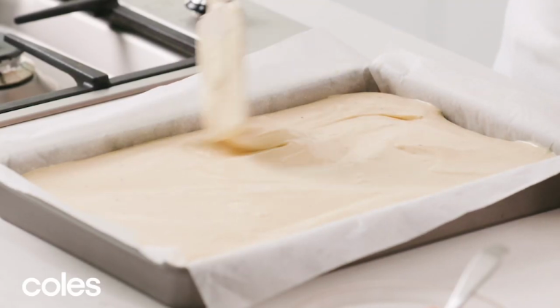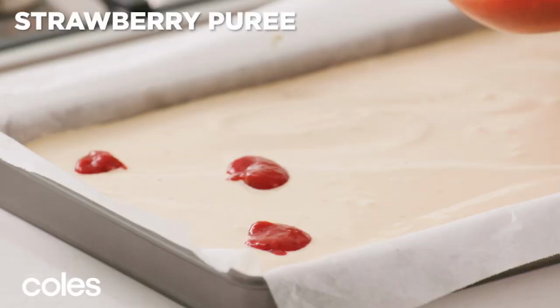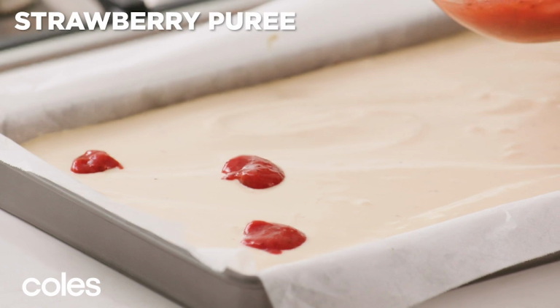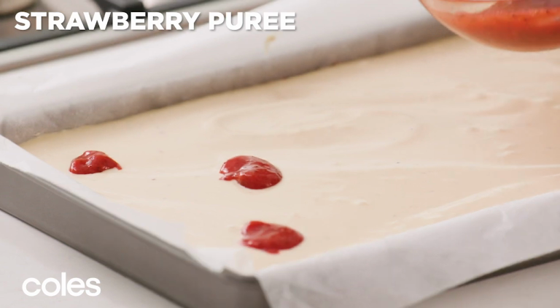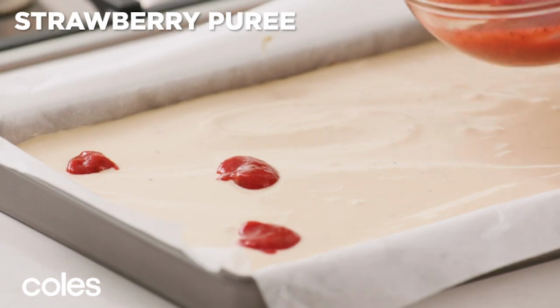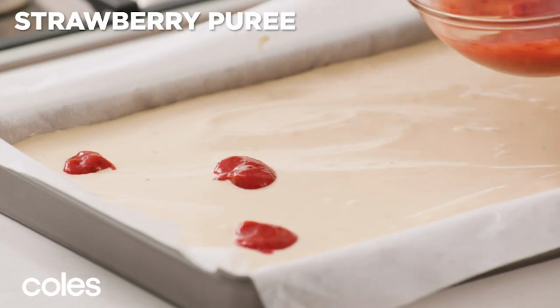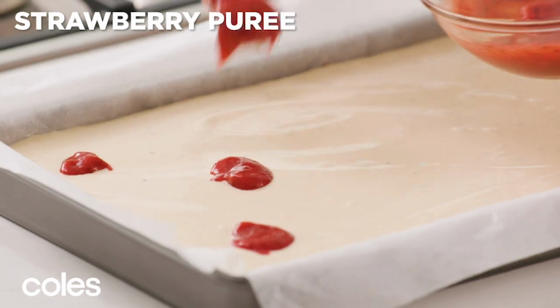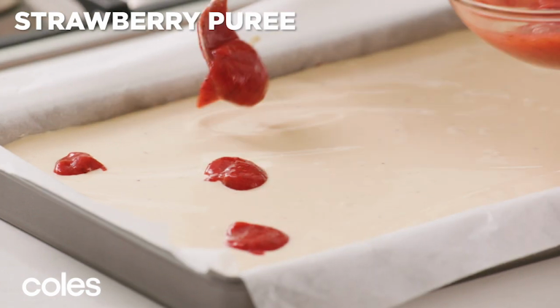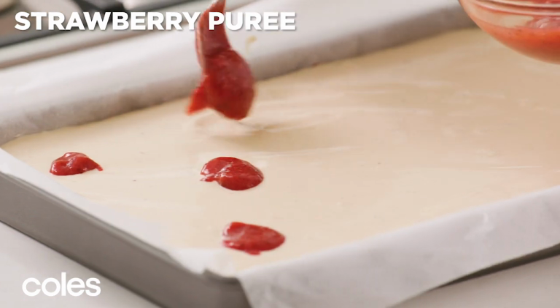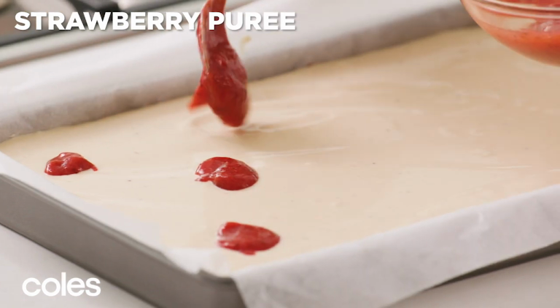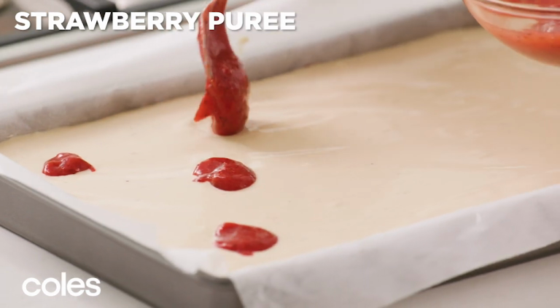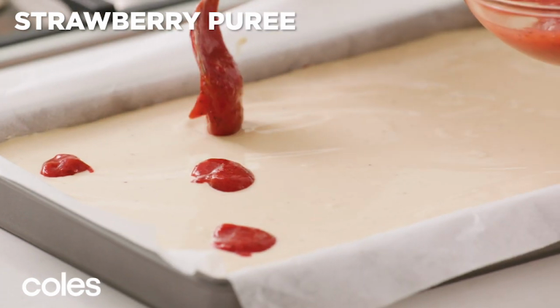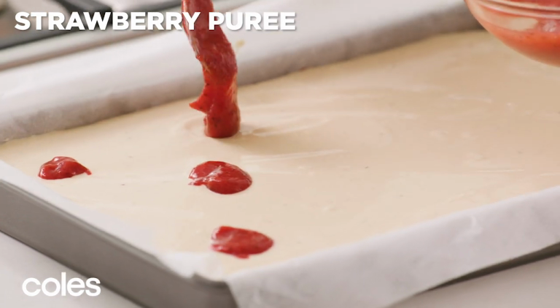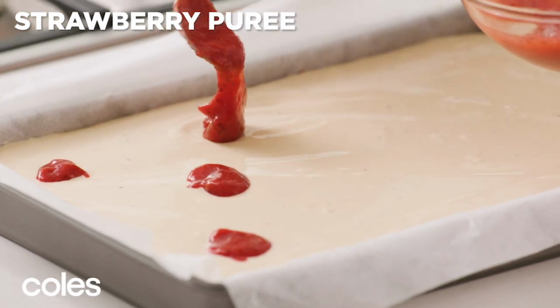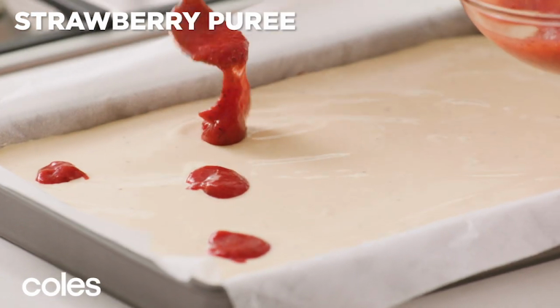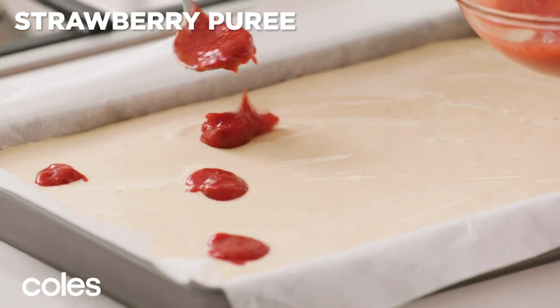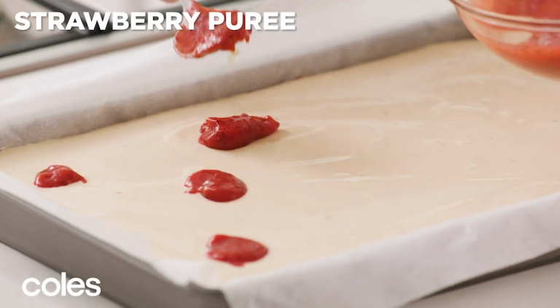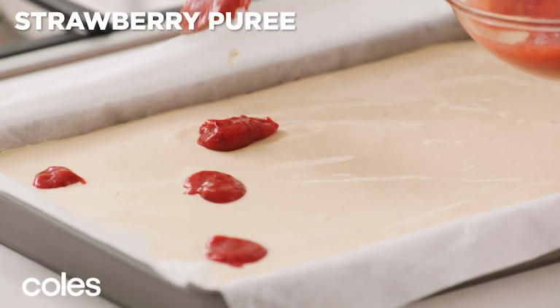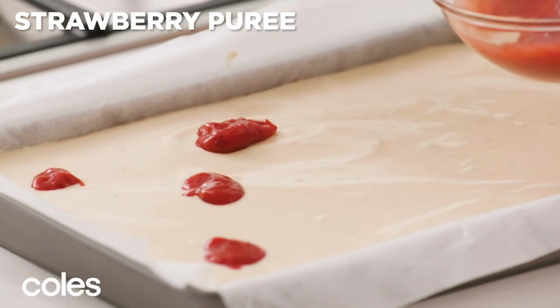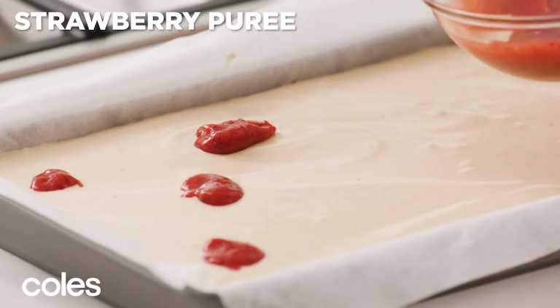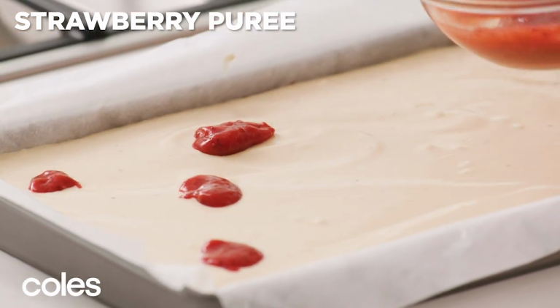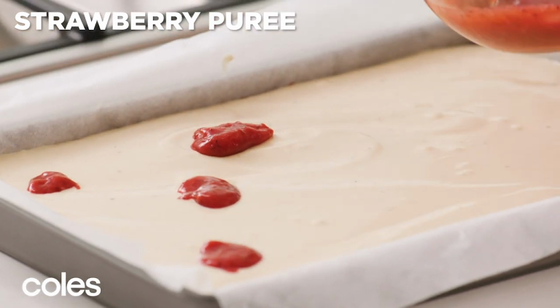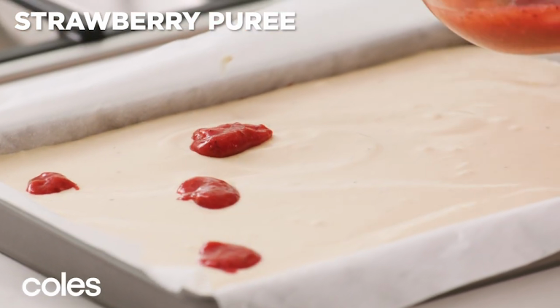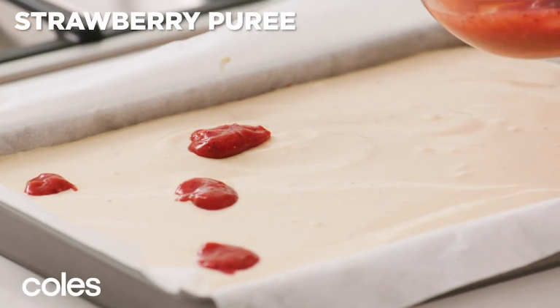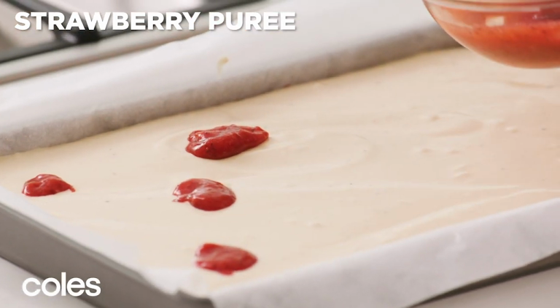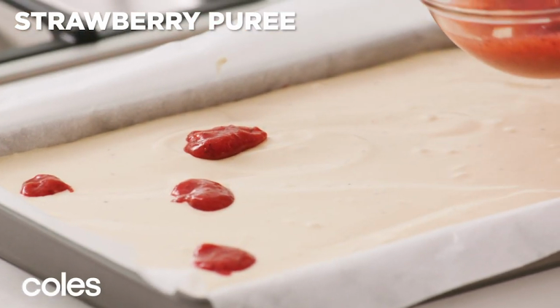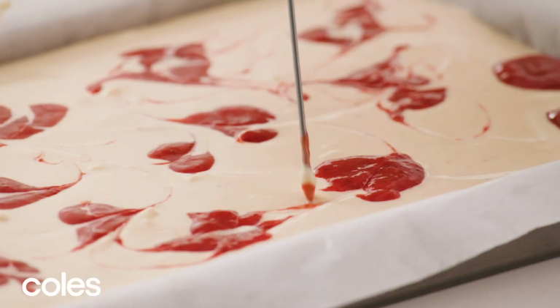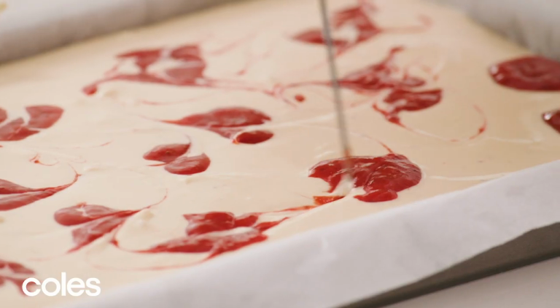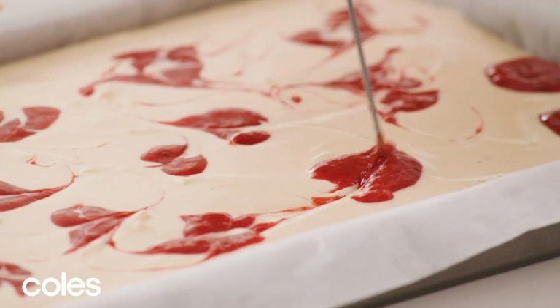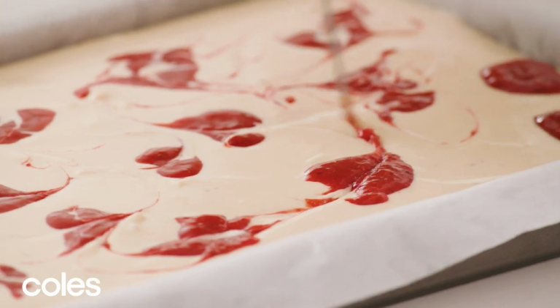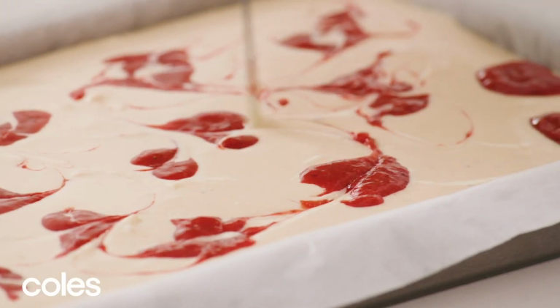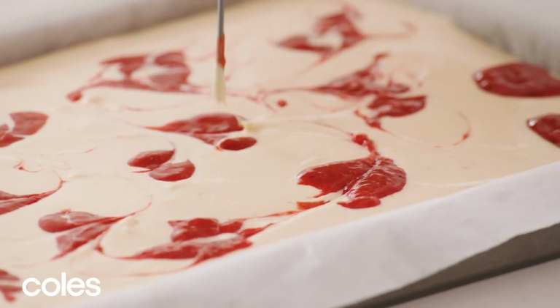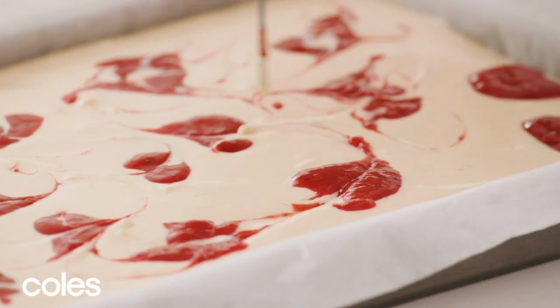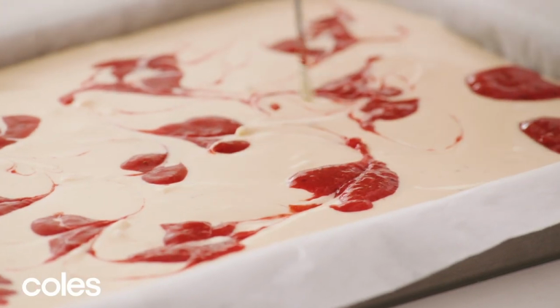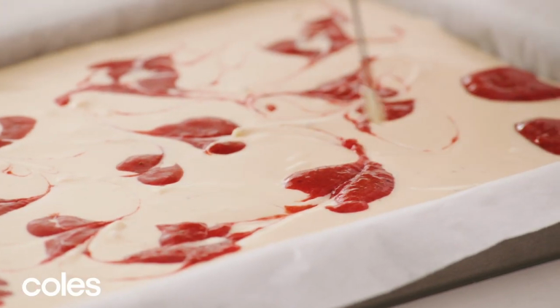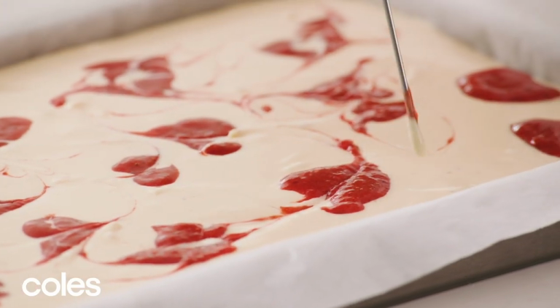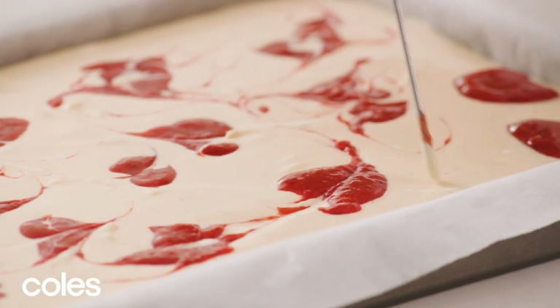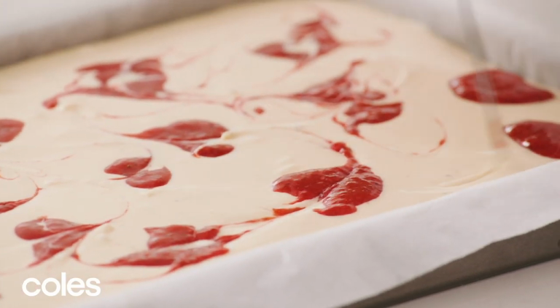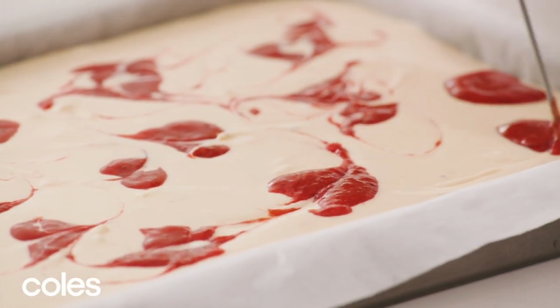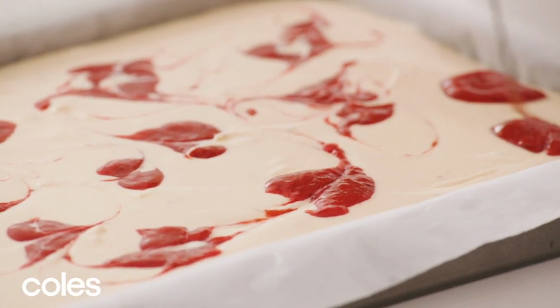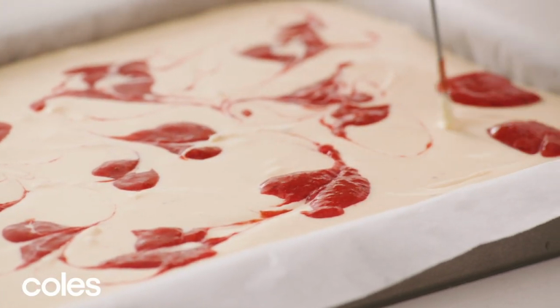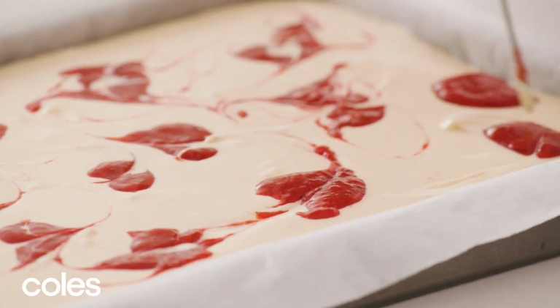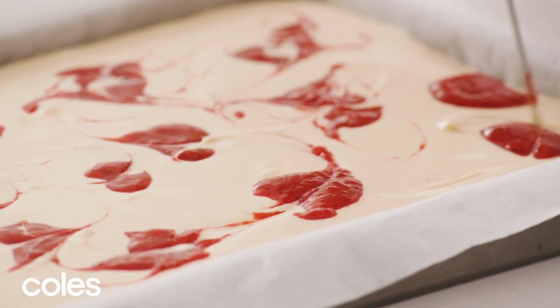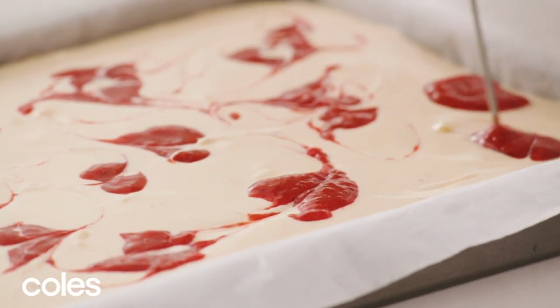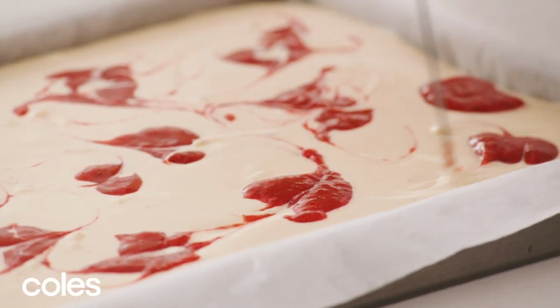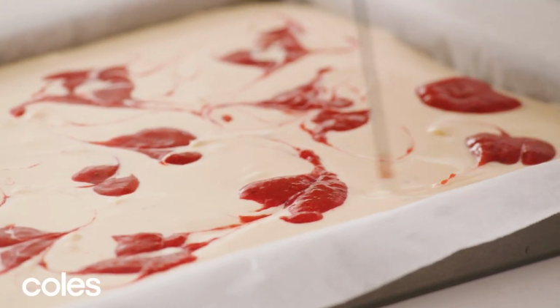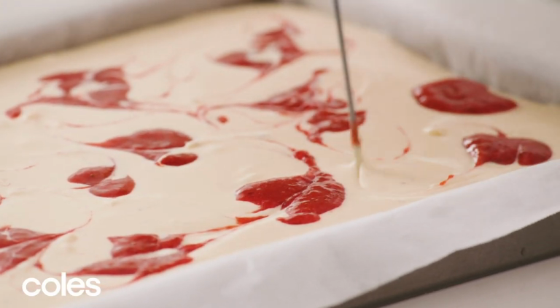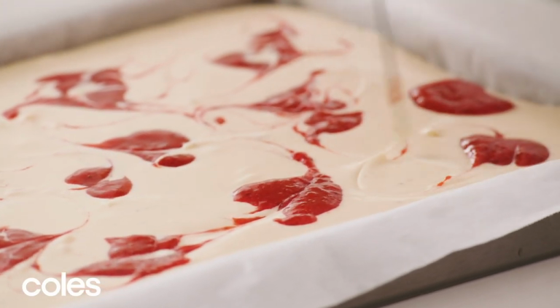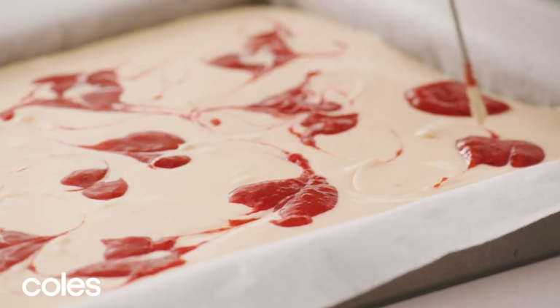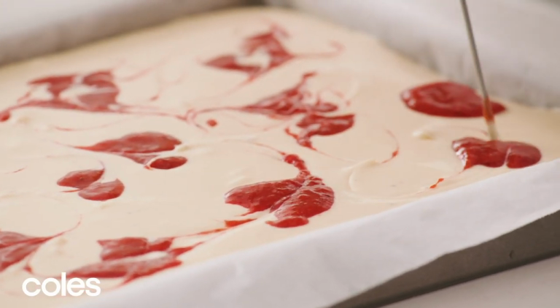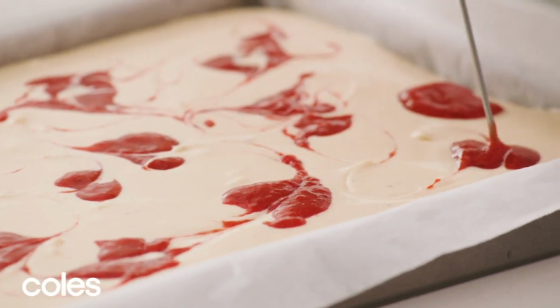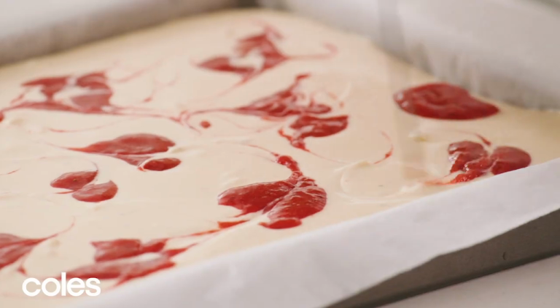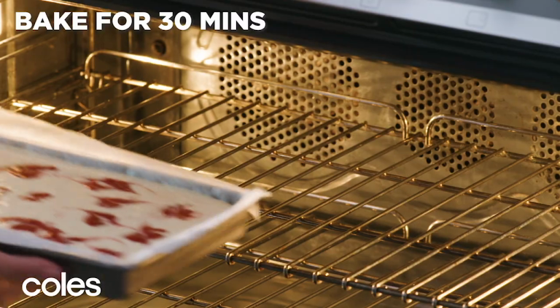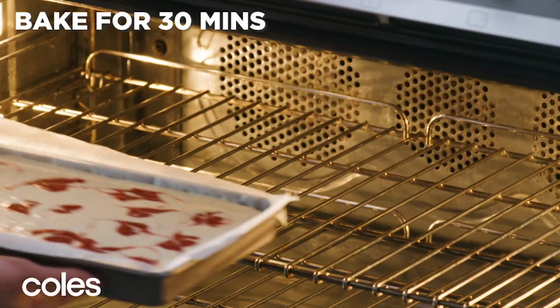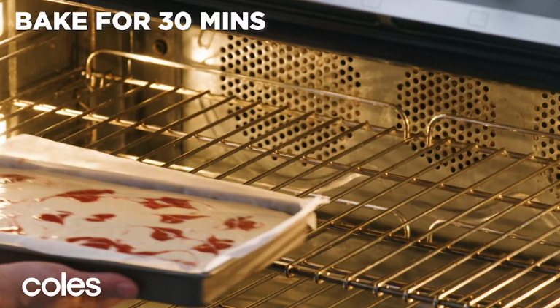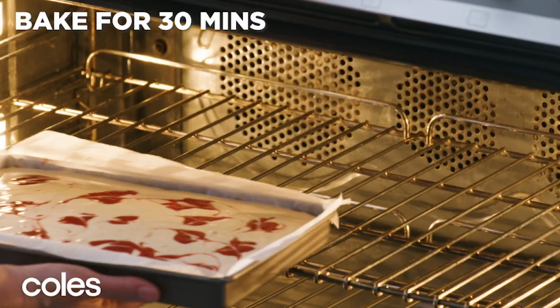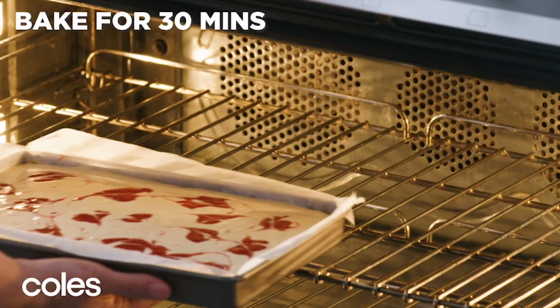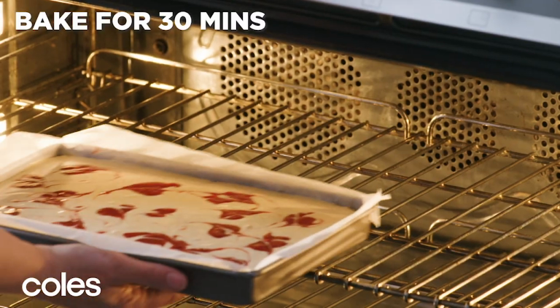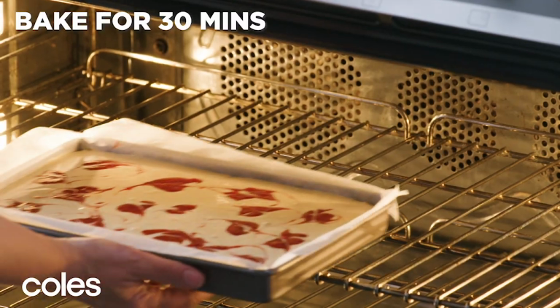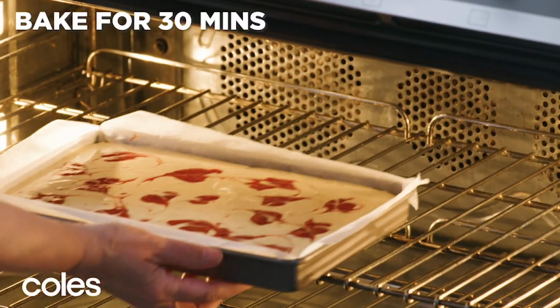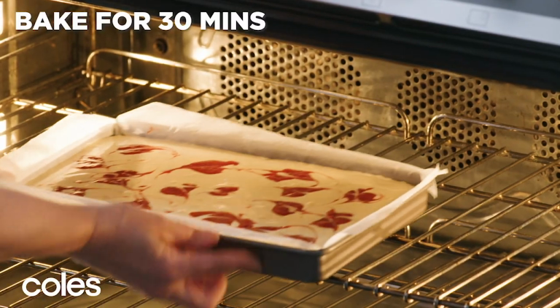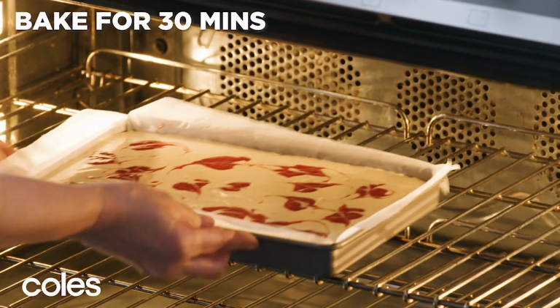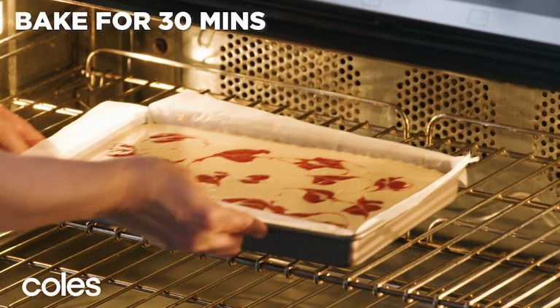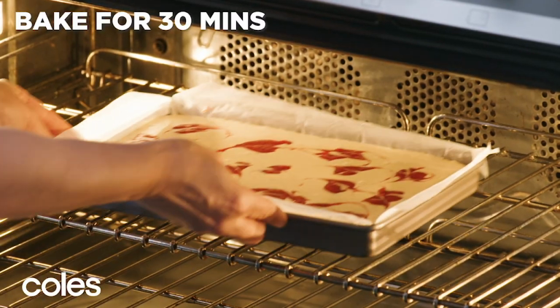Spoon over the remaining strawberry puree. Swirl with a skewer to marble. Bake for 30 minutes.